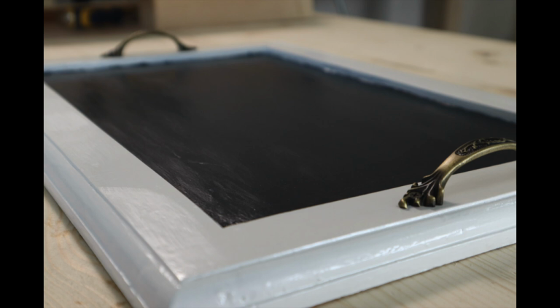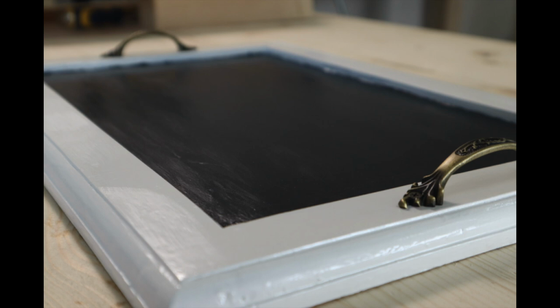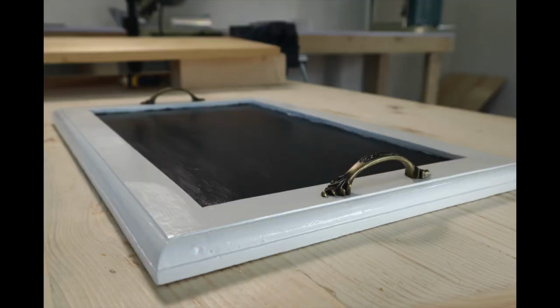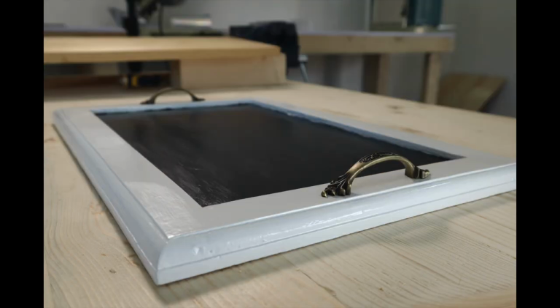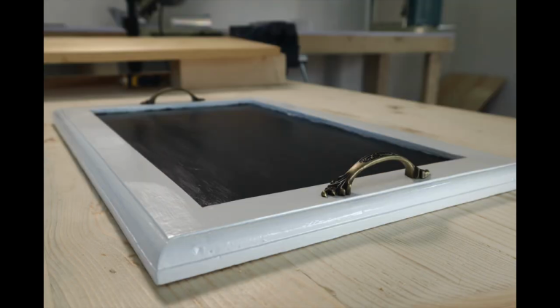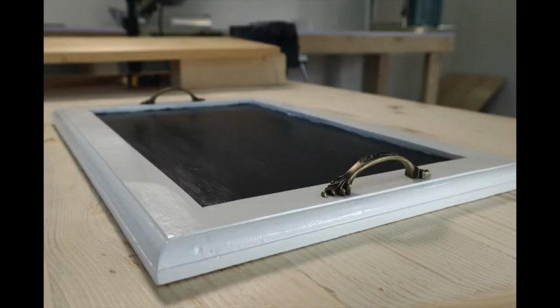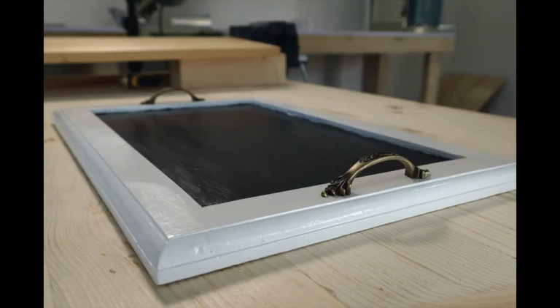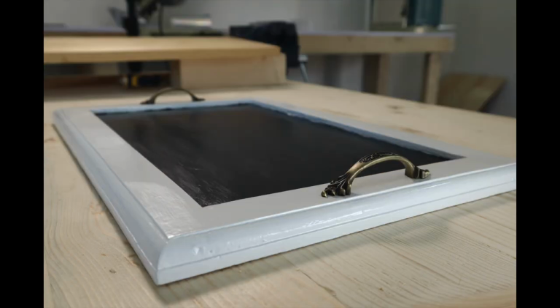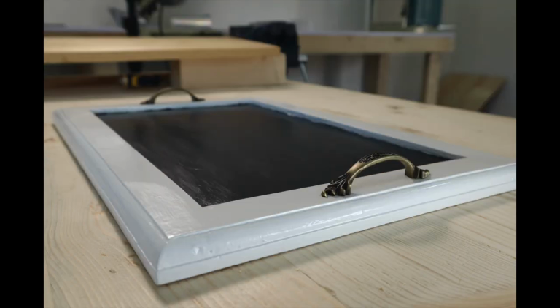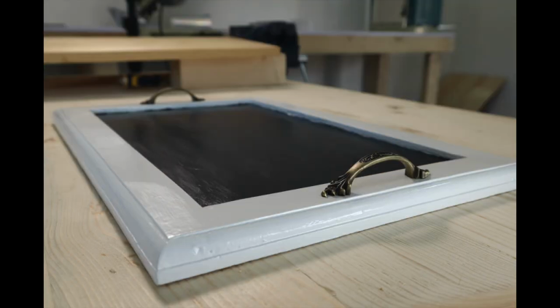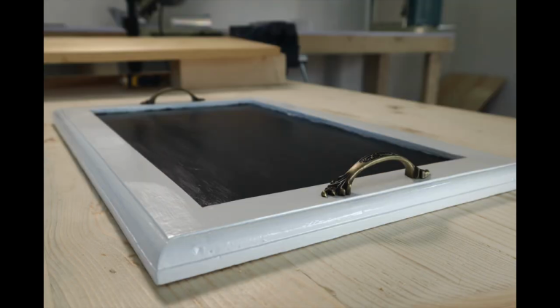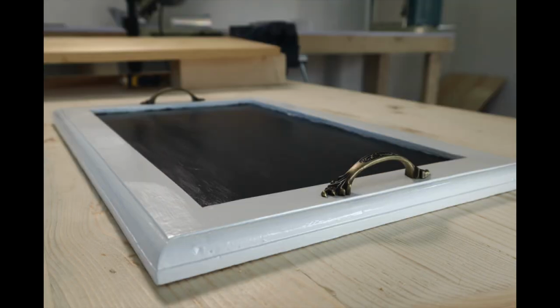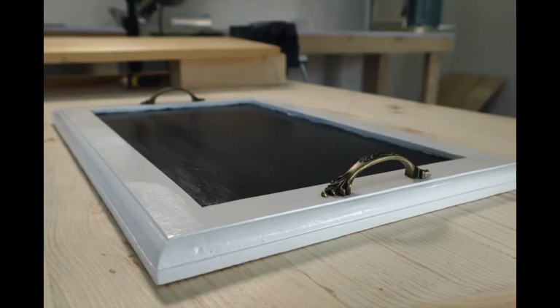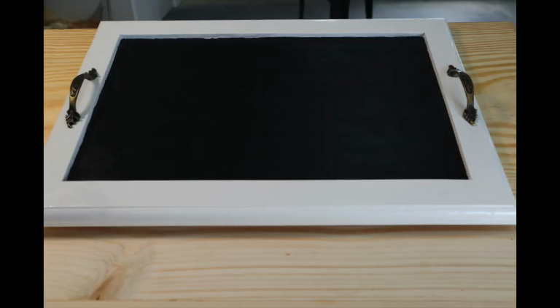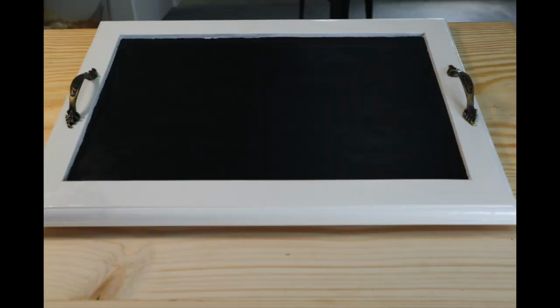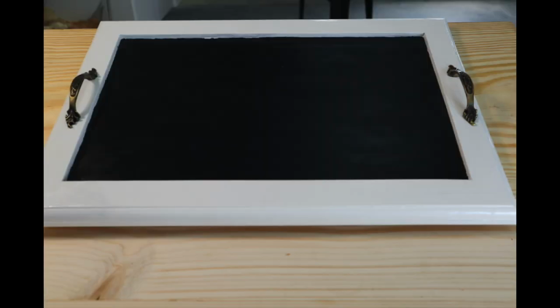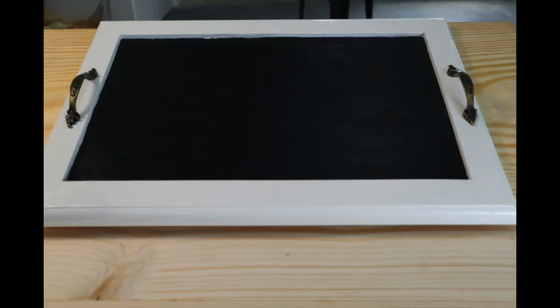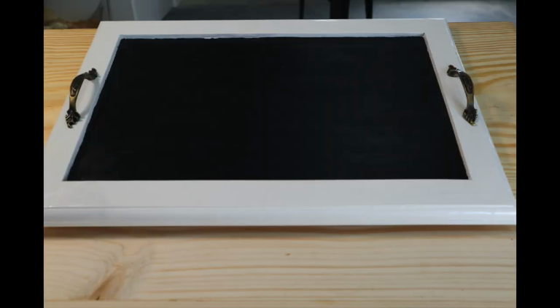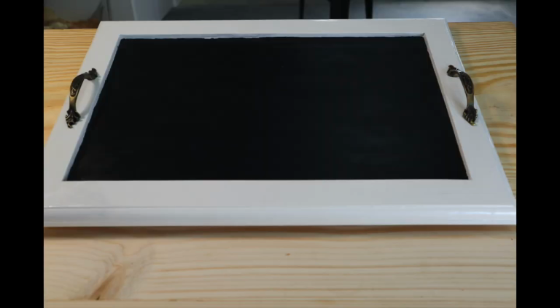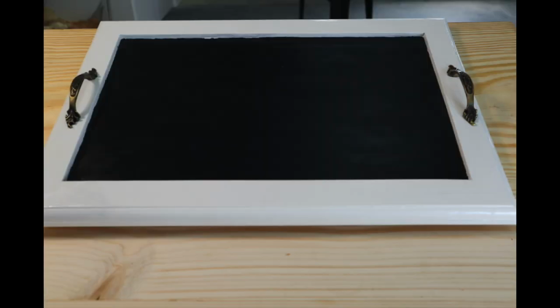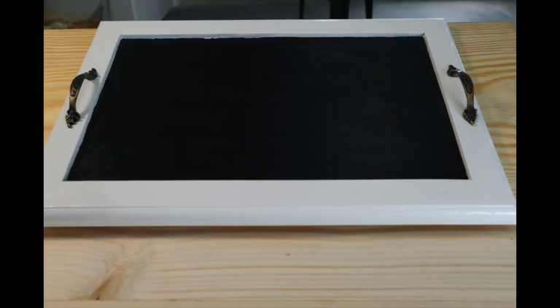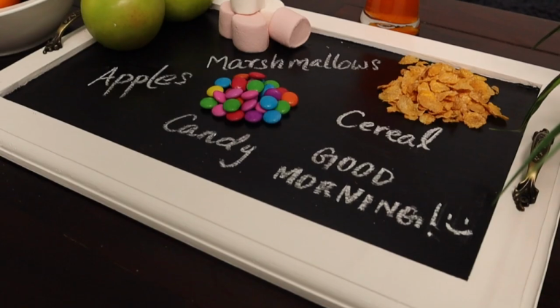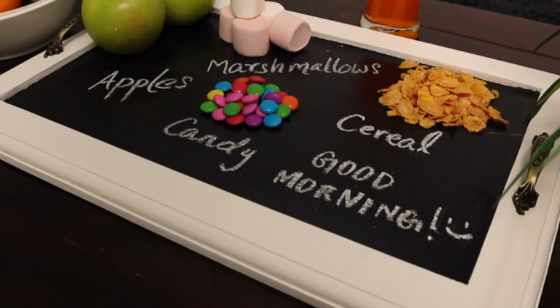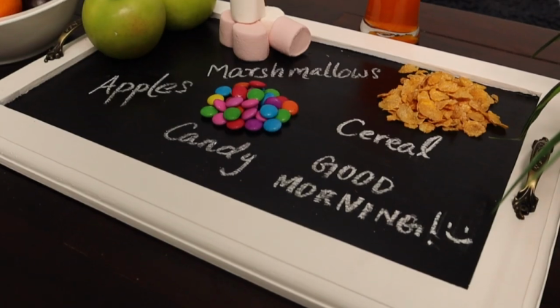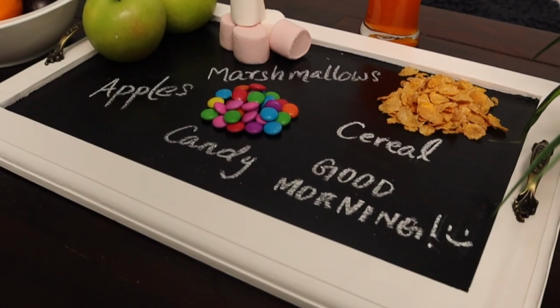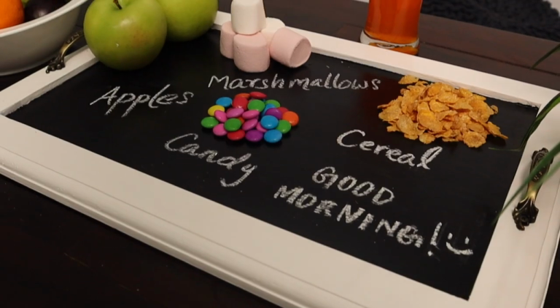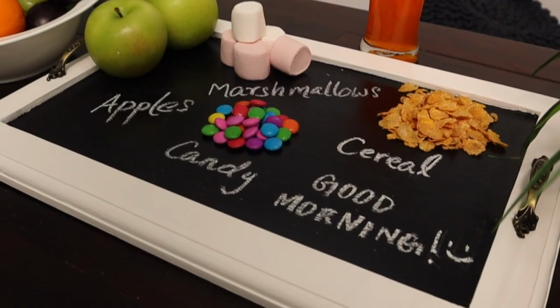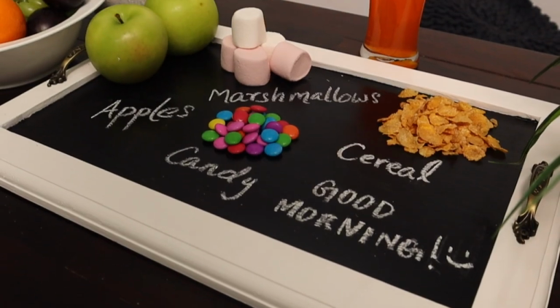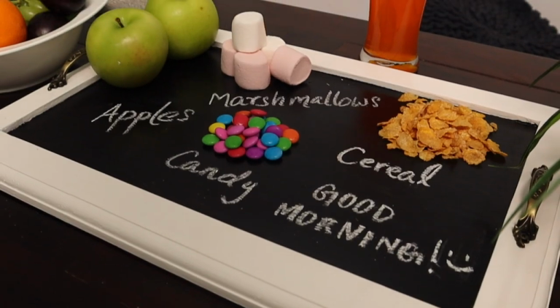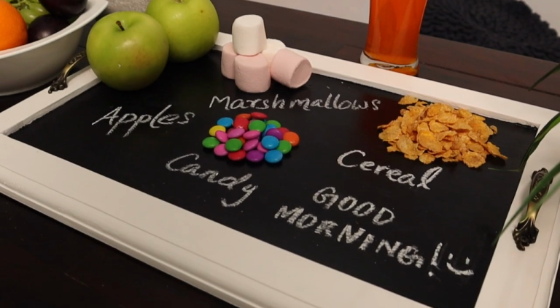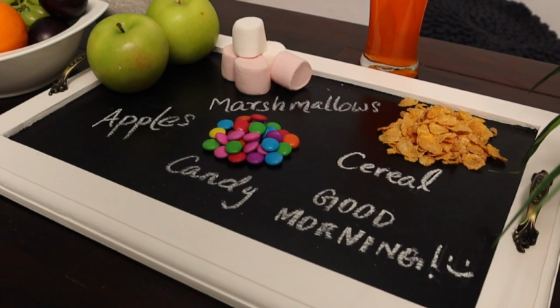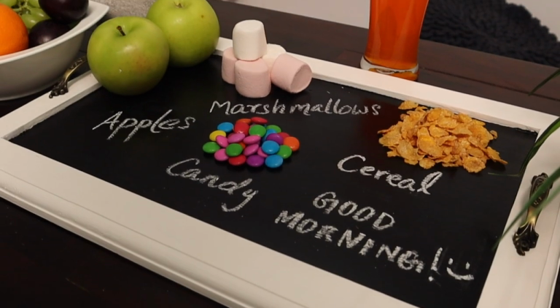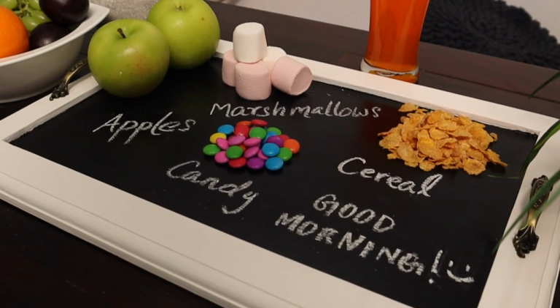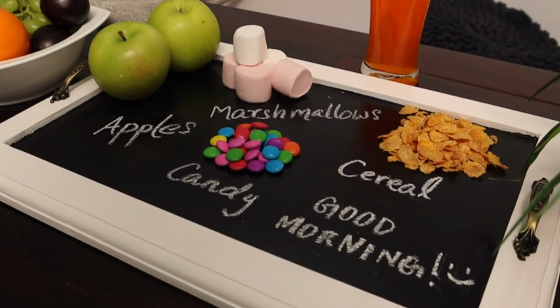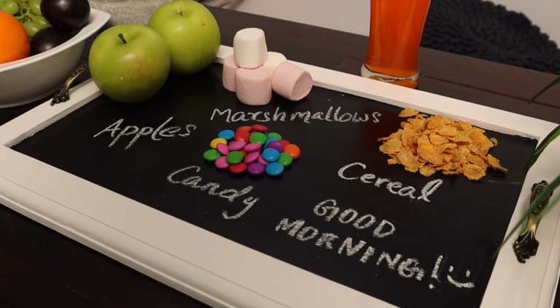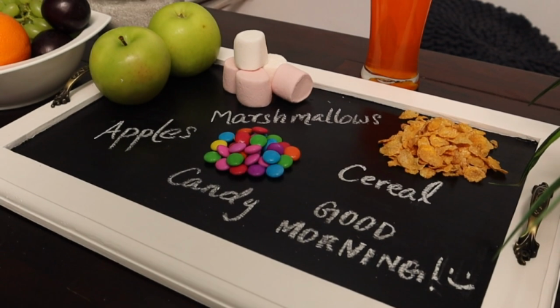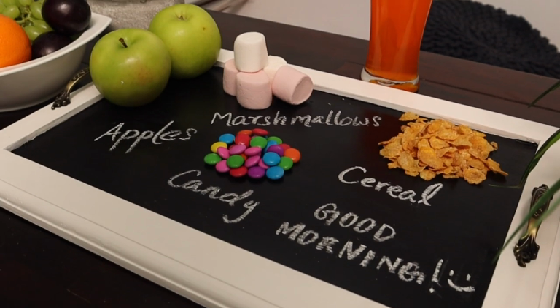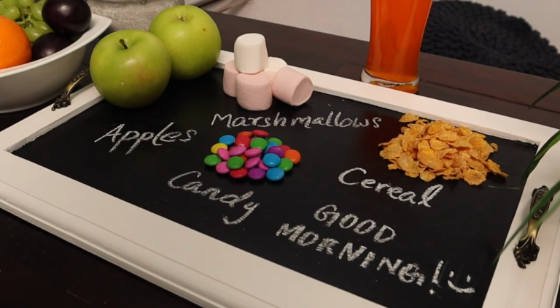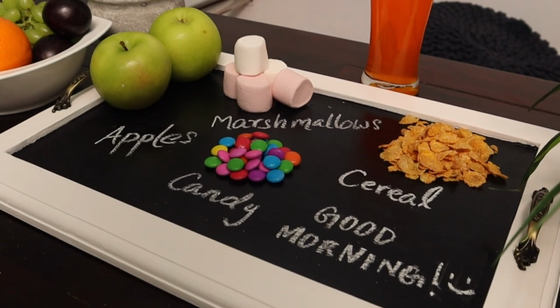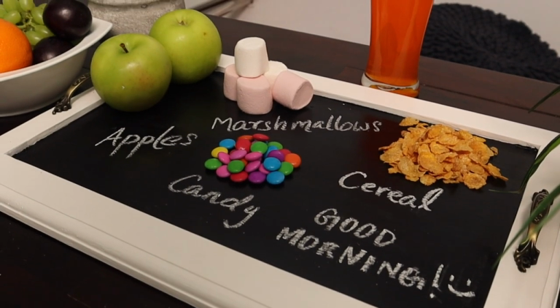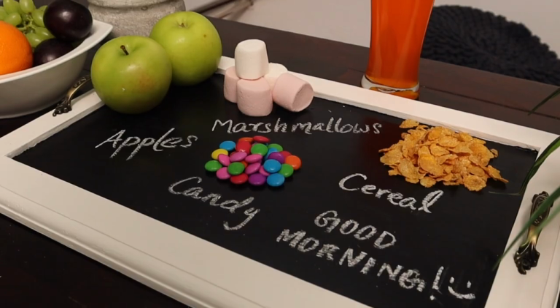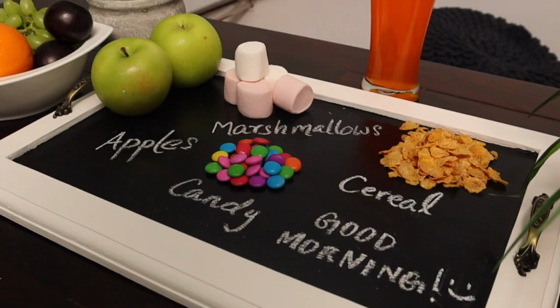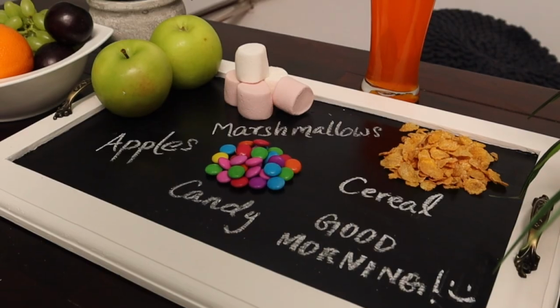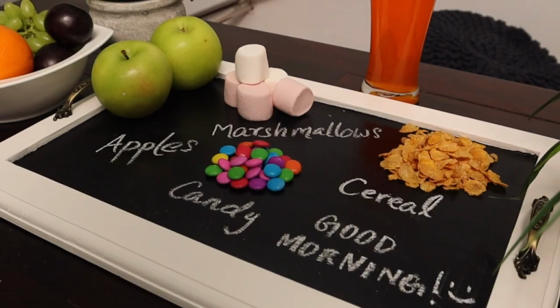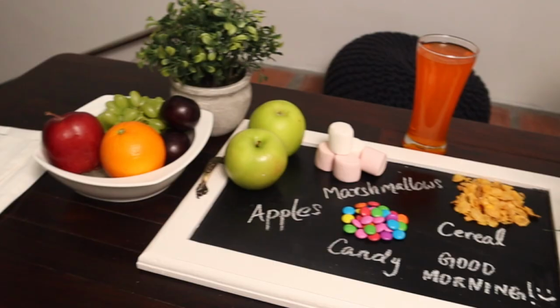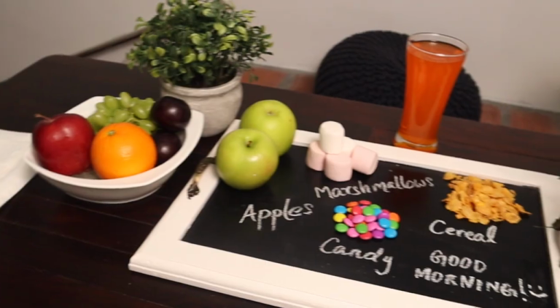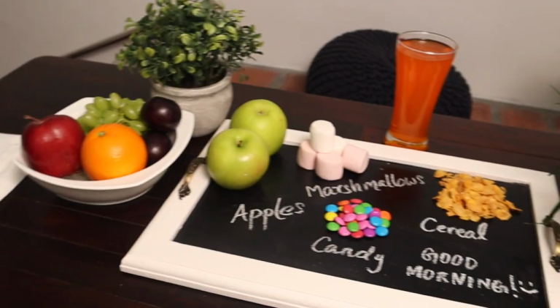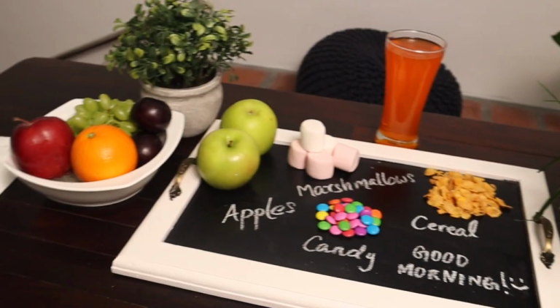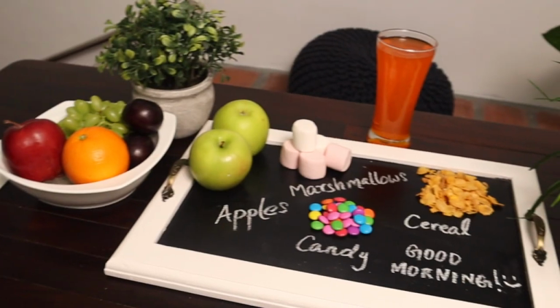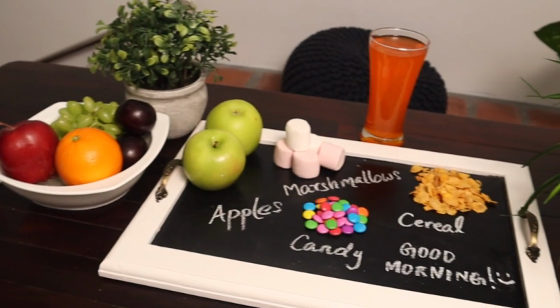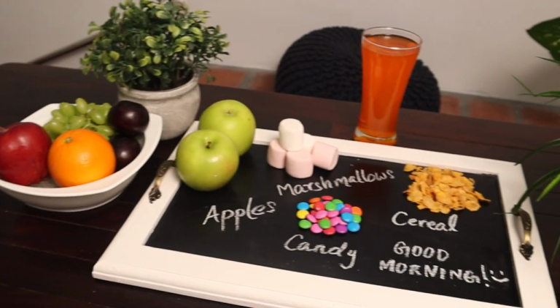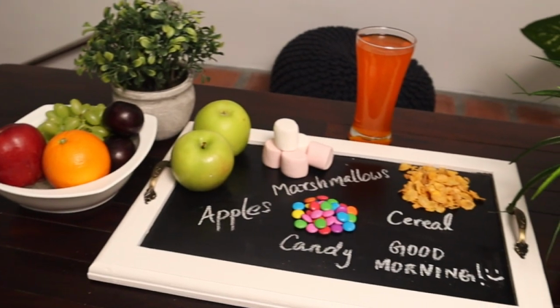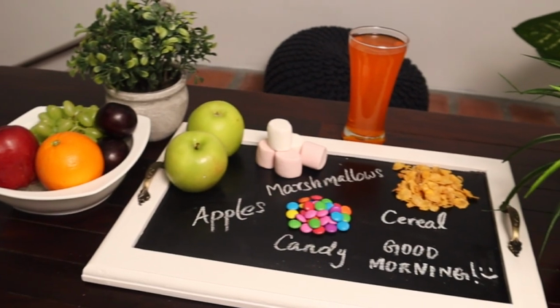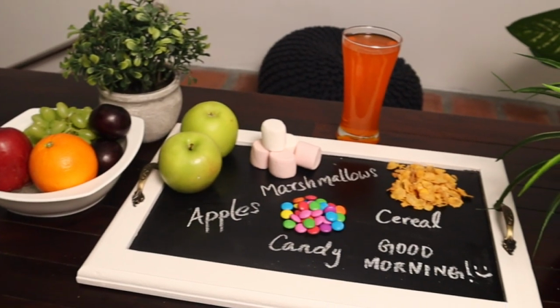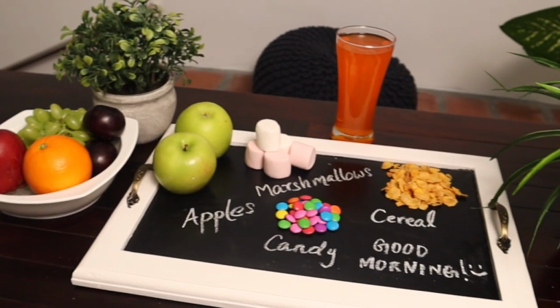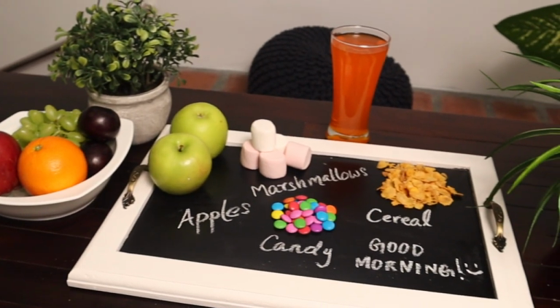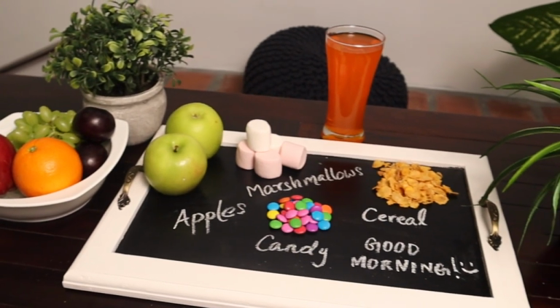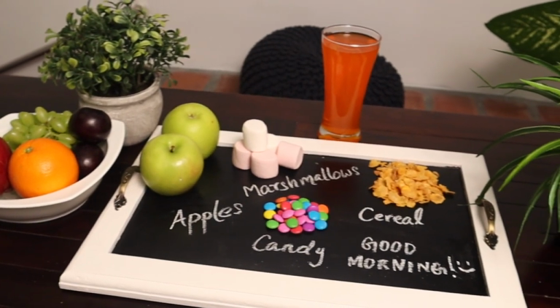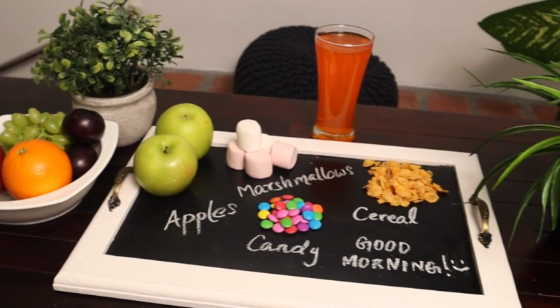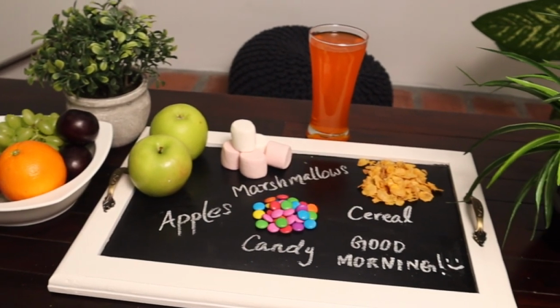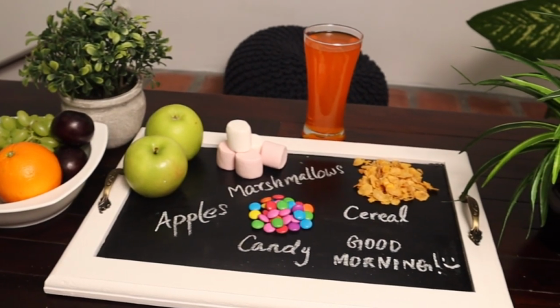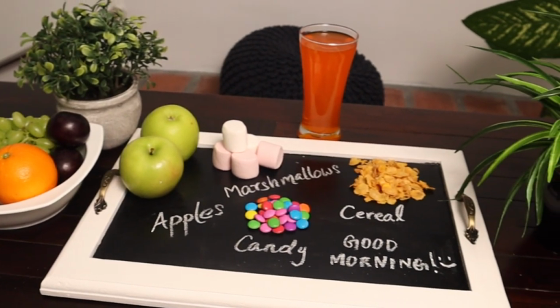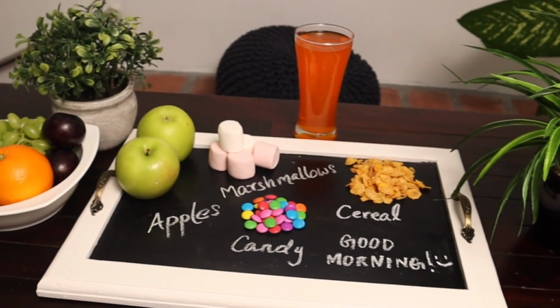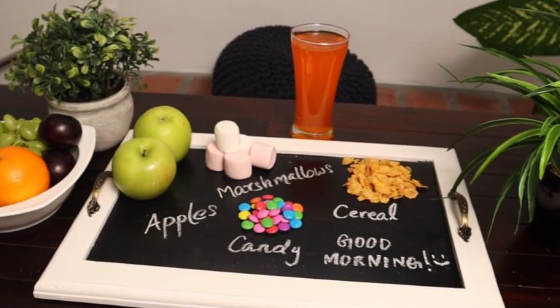Here's how the chalkboard kitchen tray turned out. If you like this video, give us a thumbs up and subscribe to our channel — we would love to hear your comments on the project.